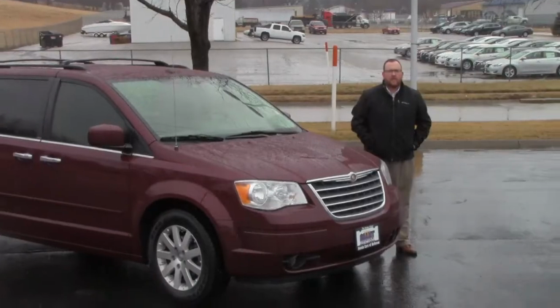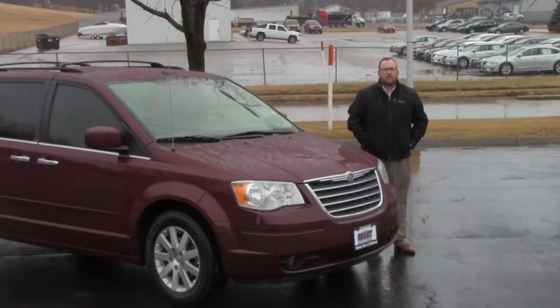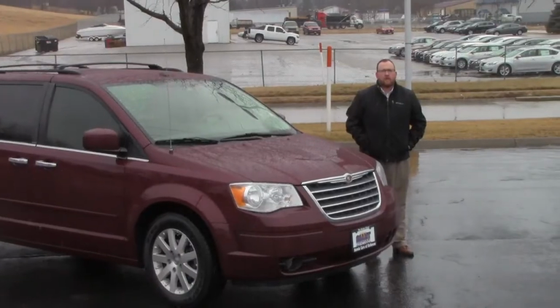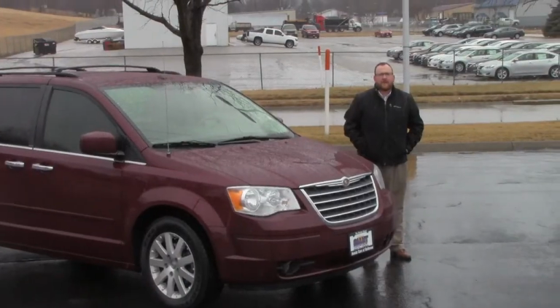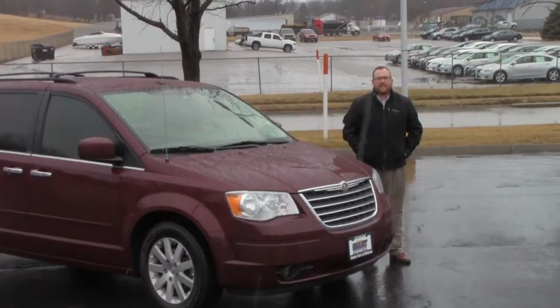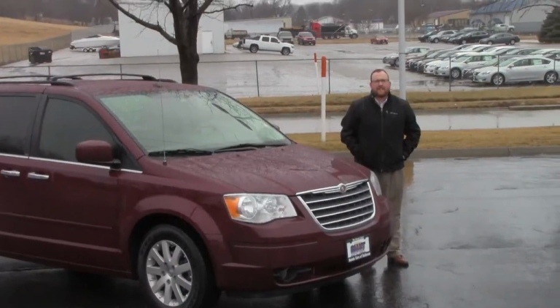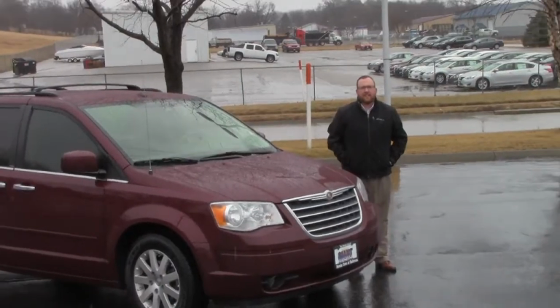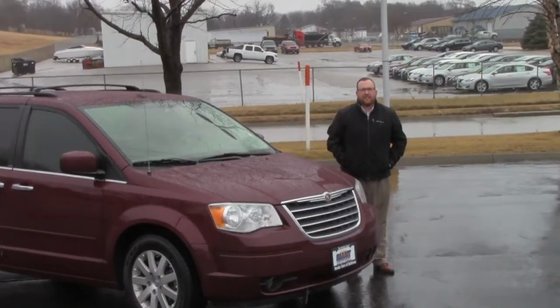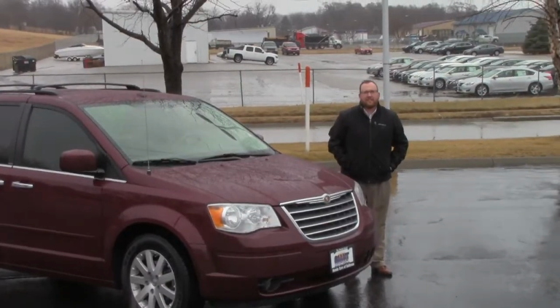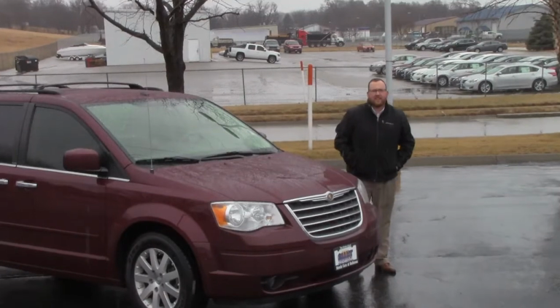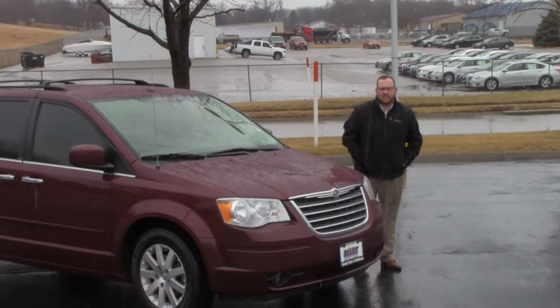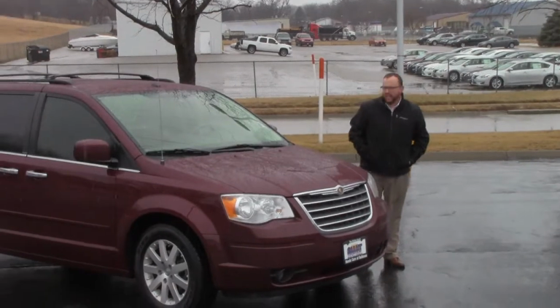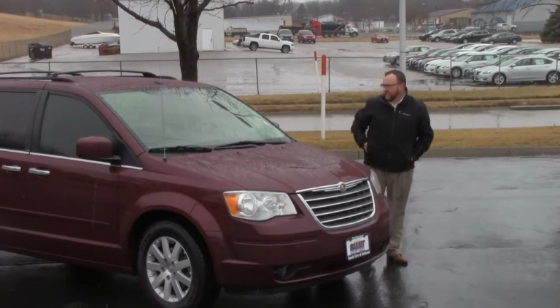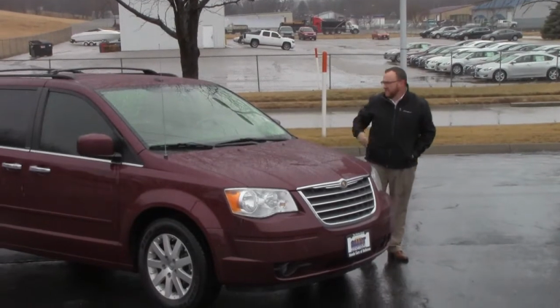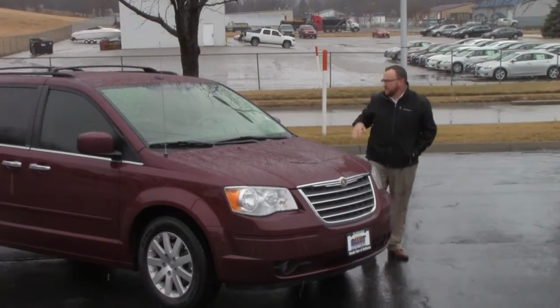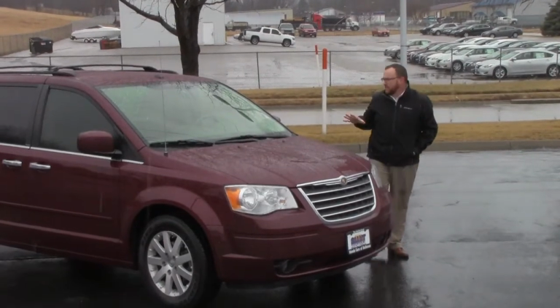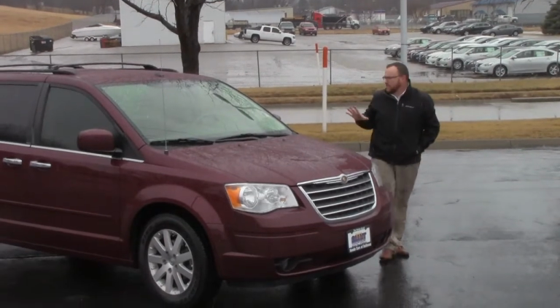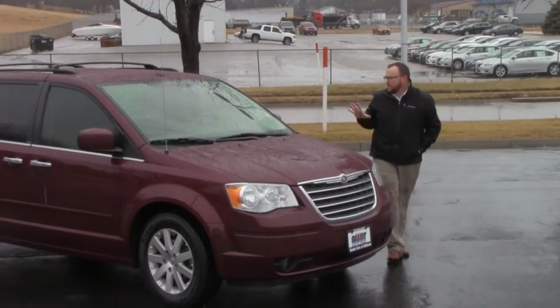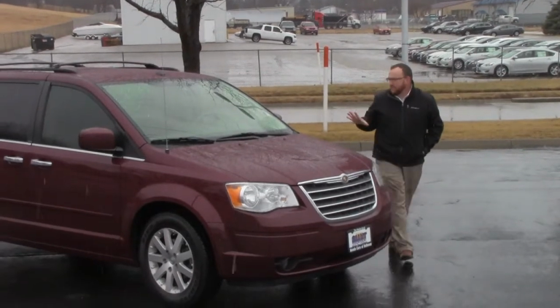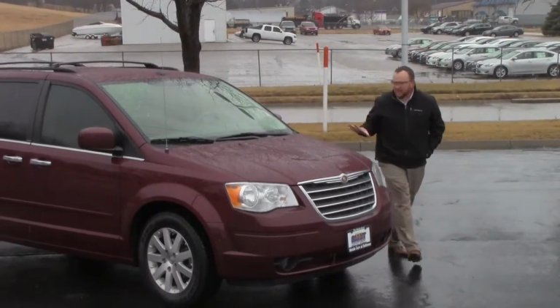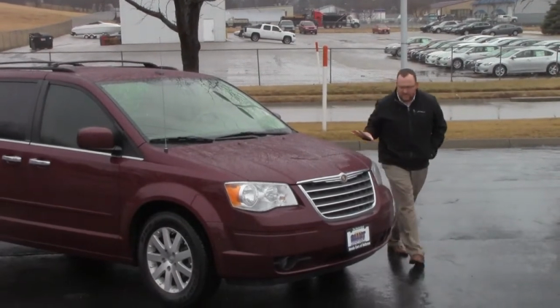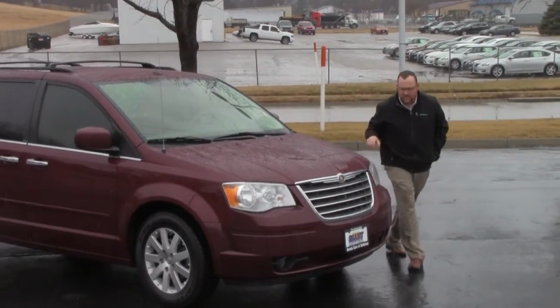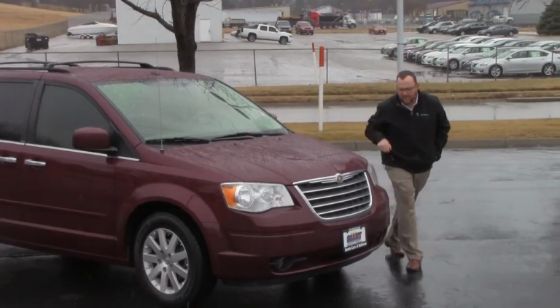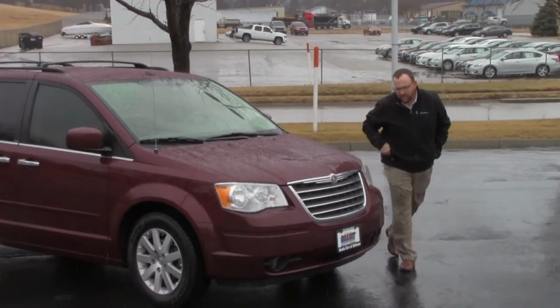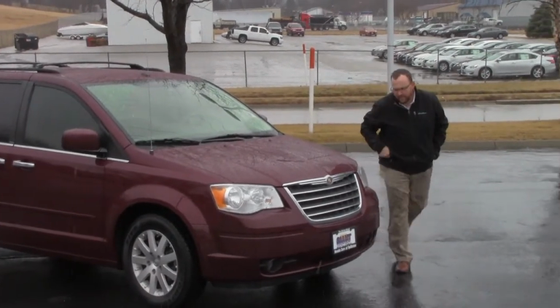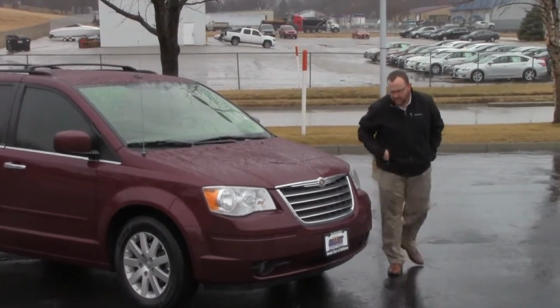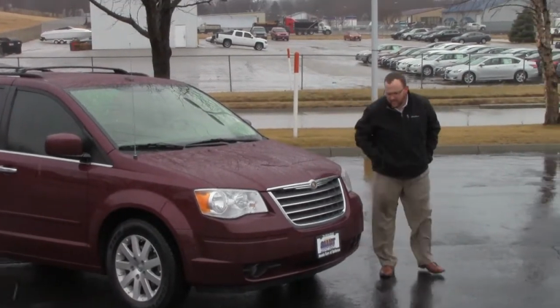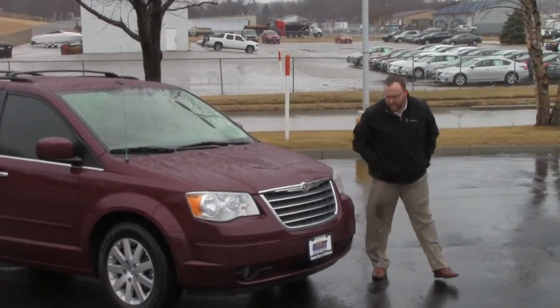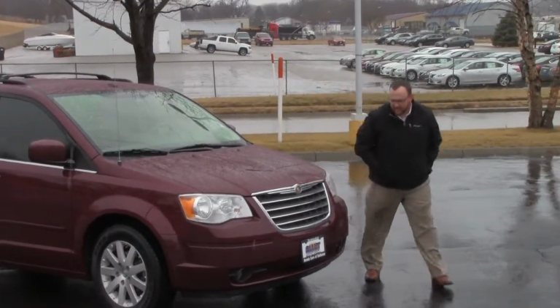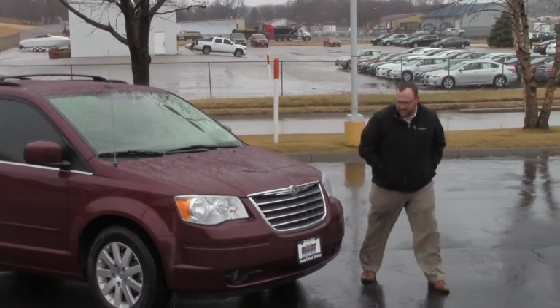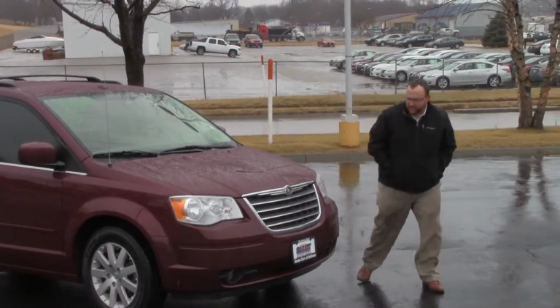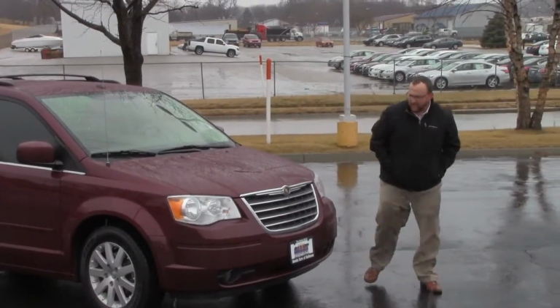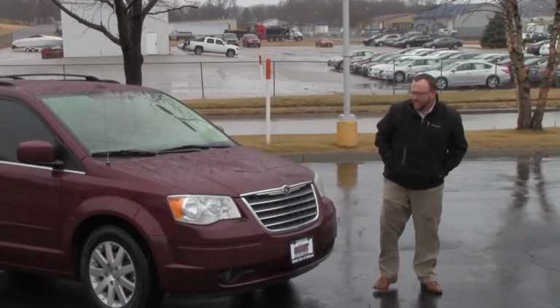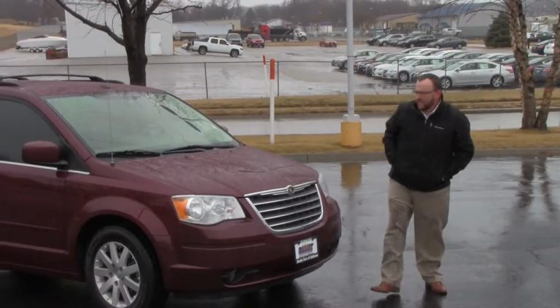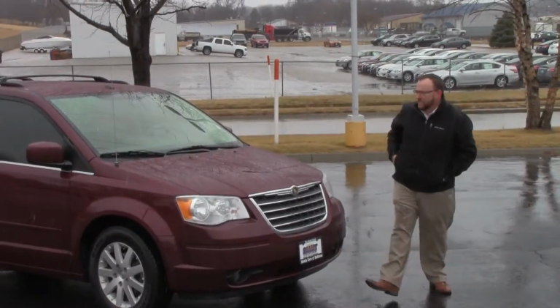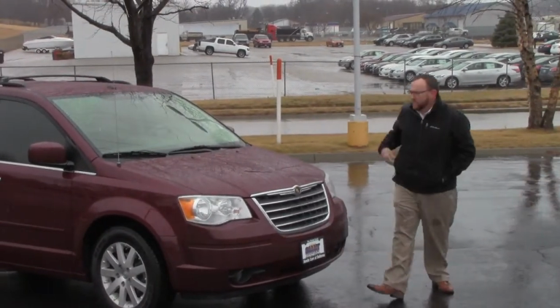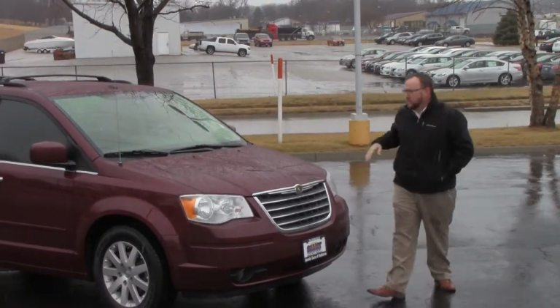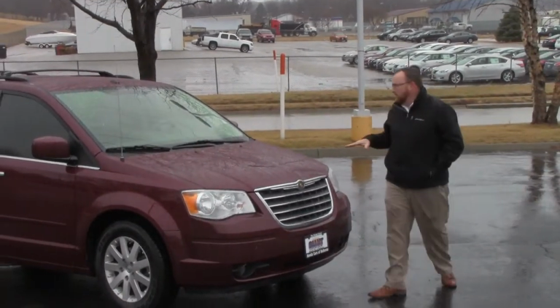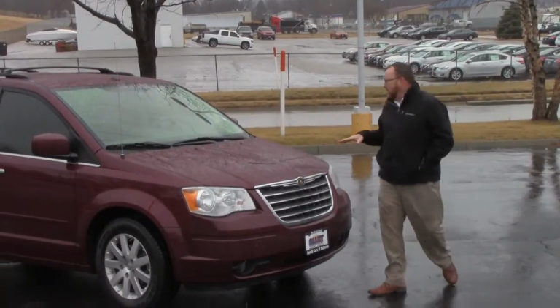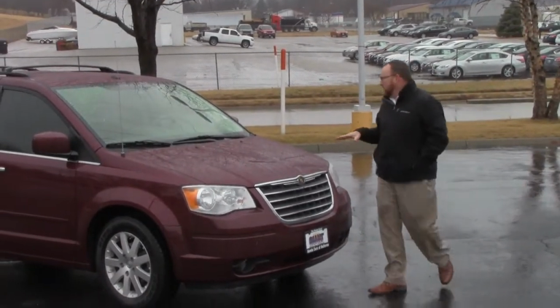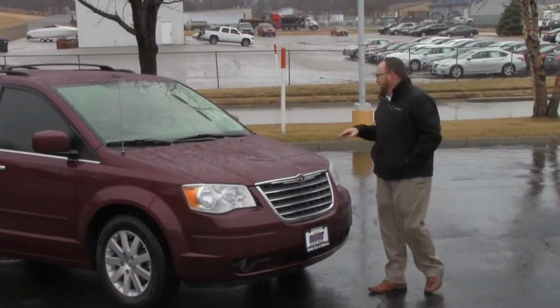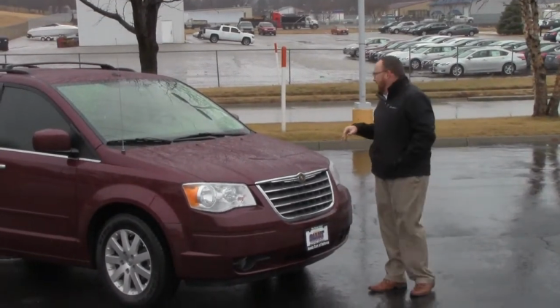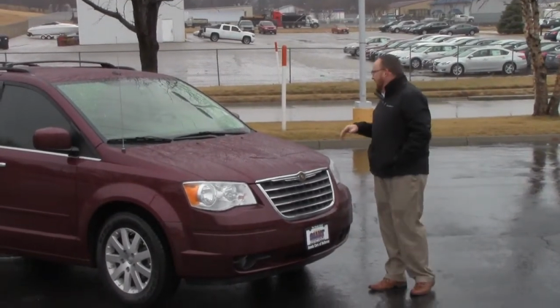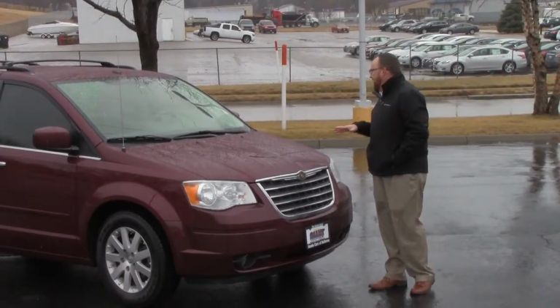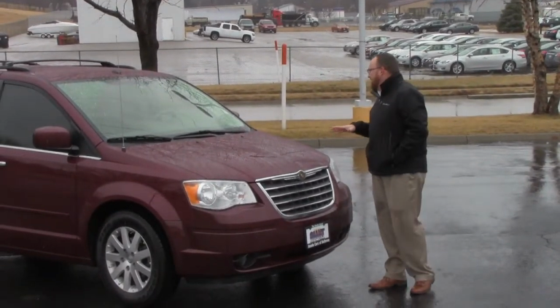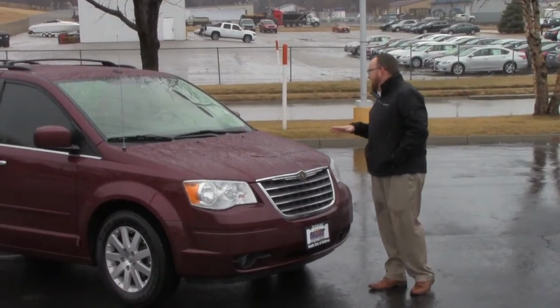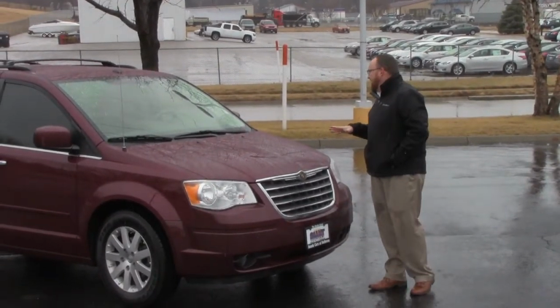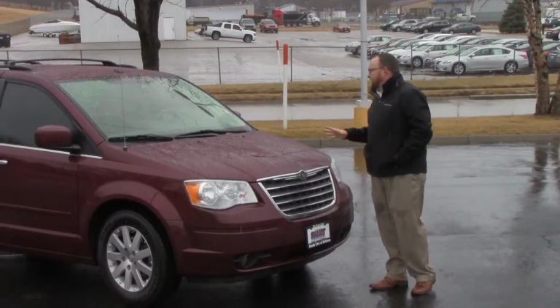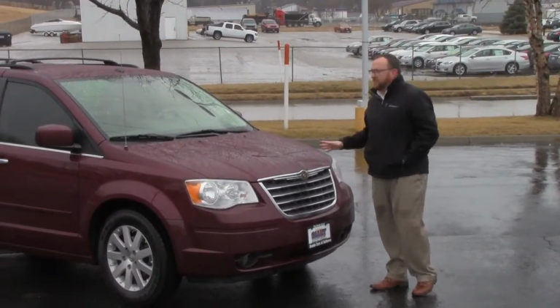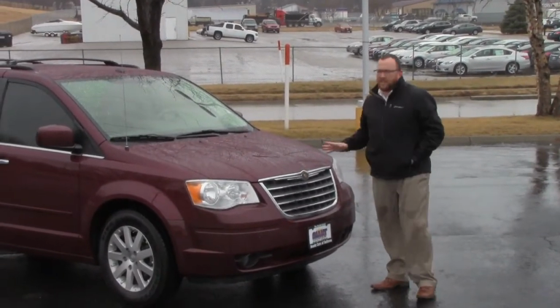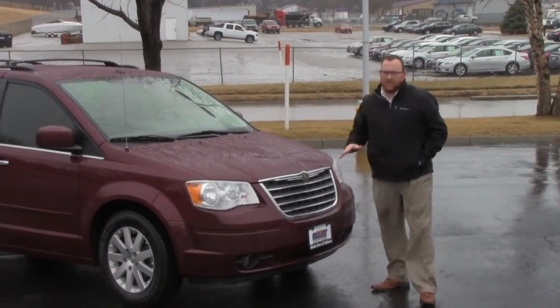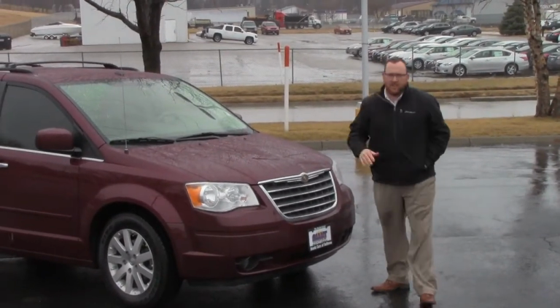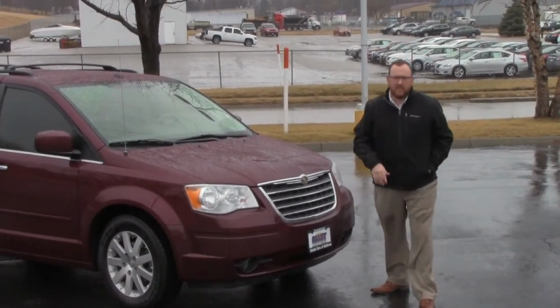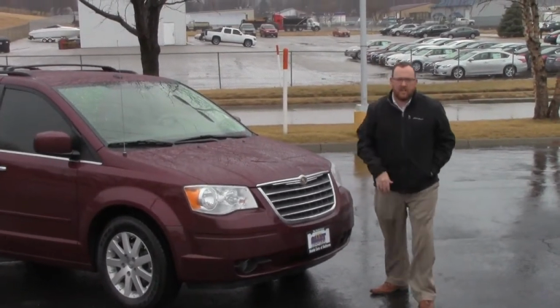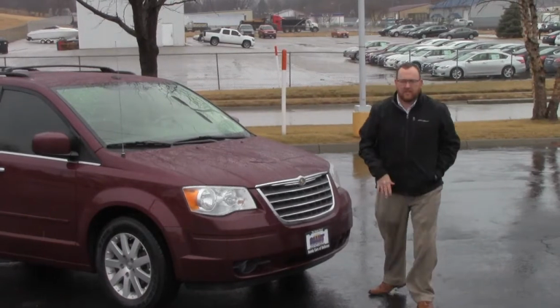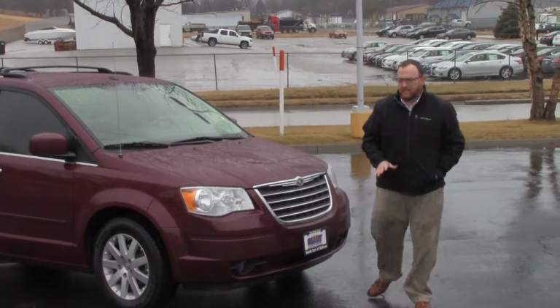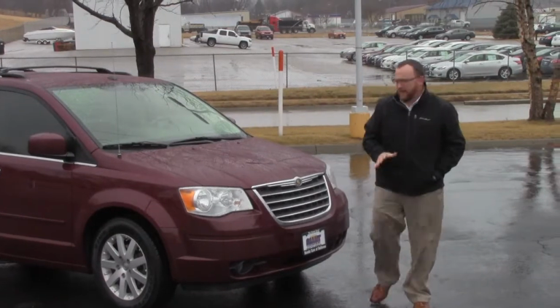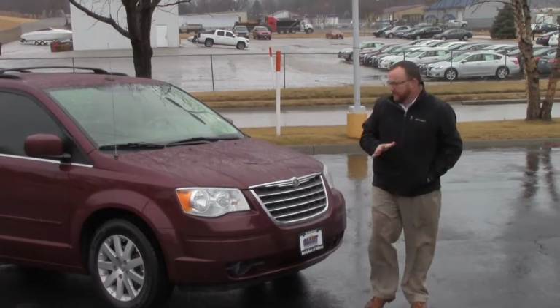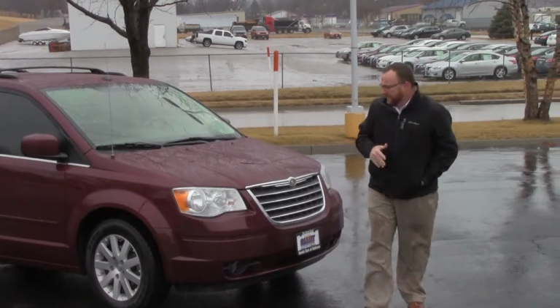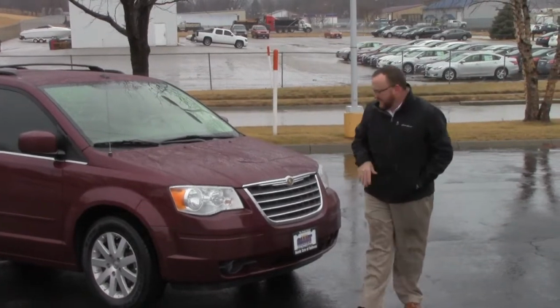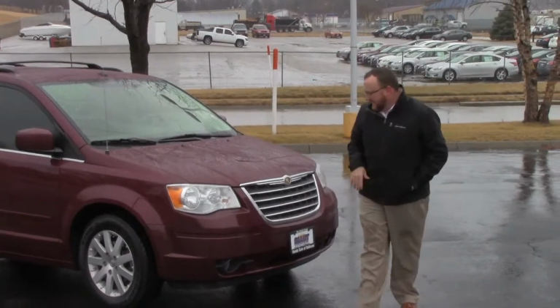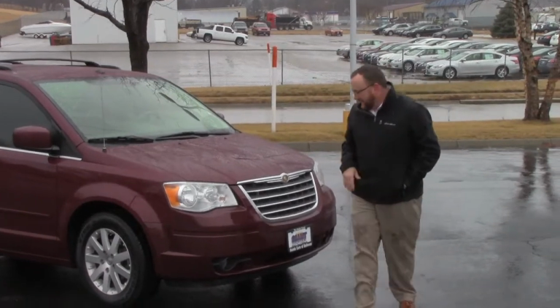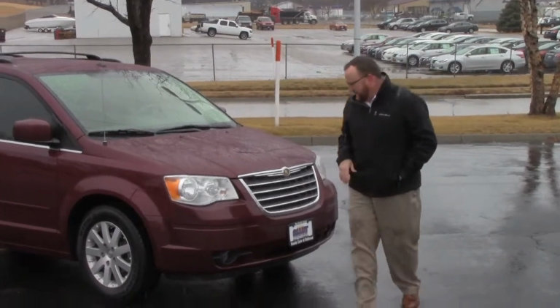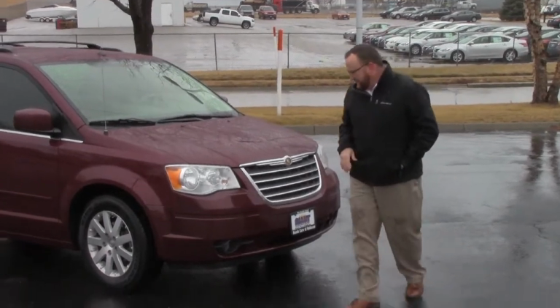Brian Kelly here for the Honda Giant, here to show you this 2010 Chrysler Town & Country. Just came in on trade, has just under 100,000 miles — 98,000.